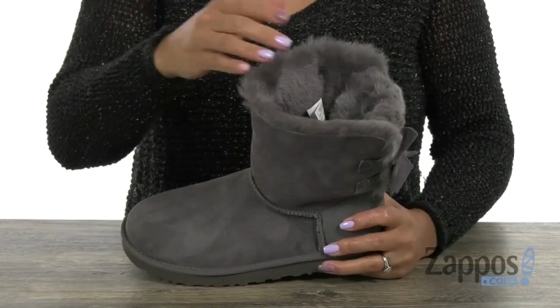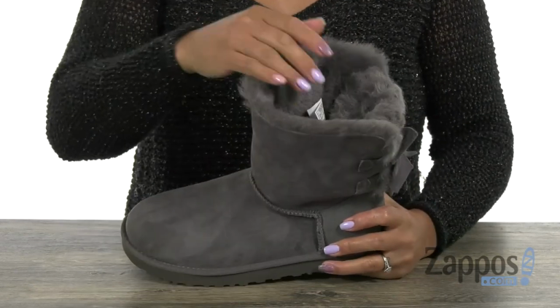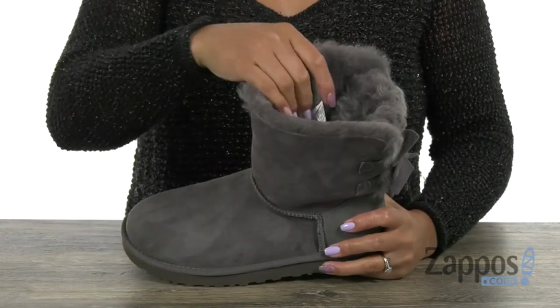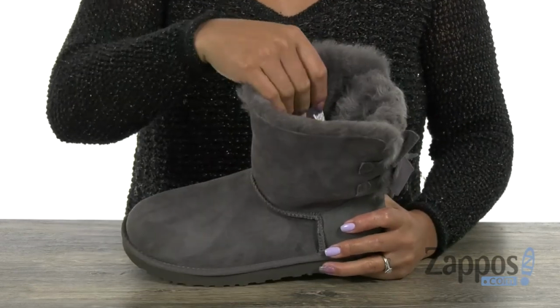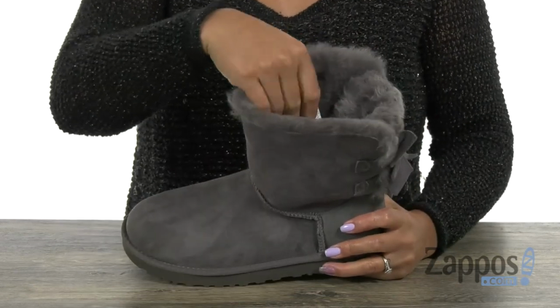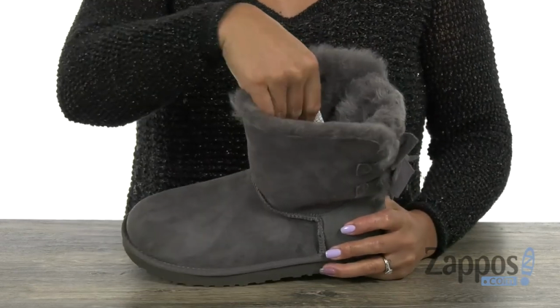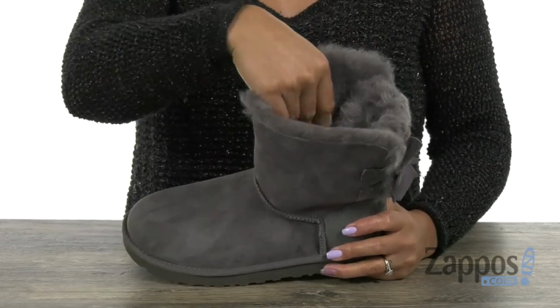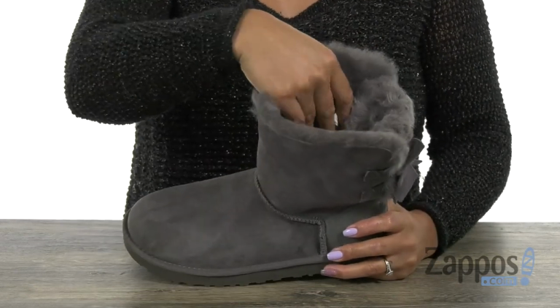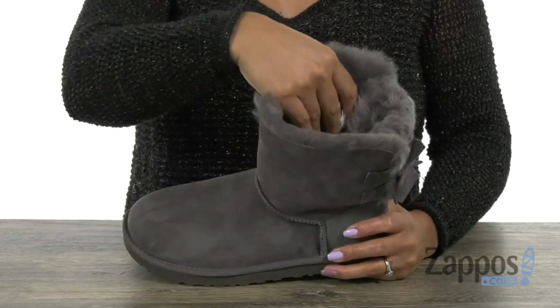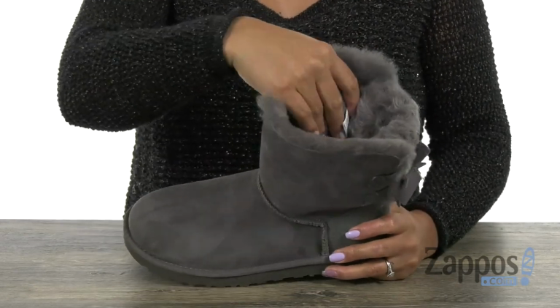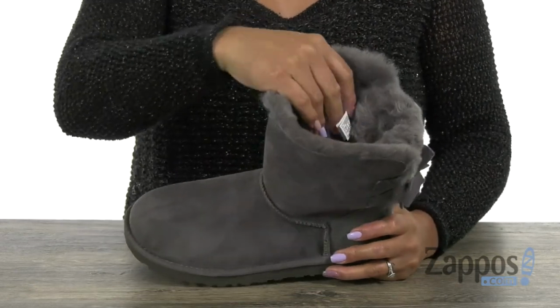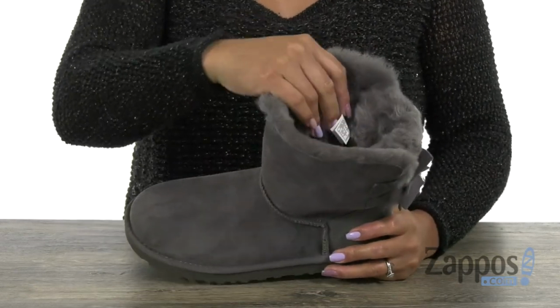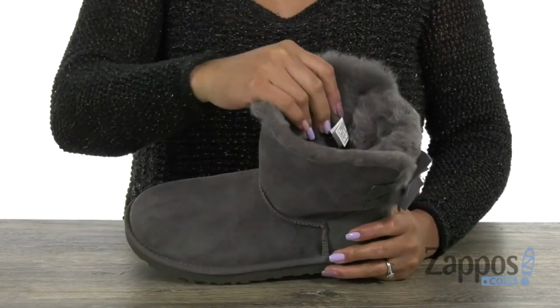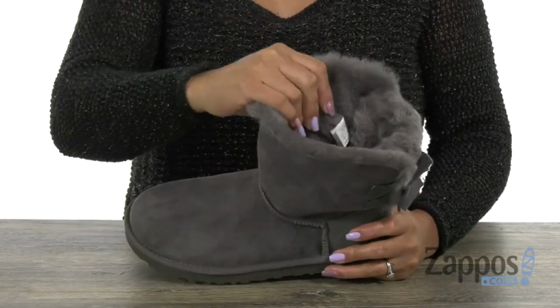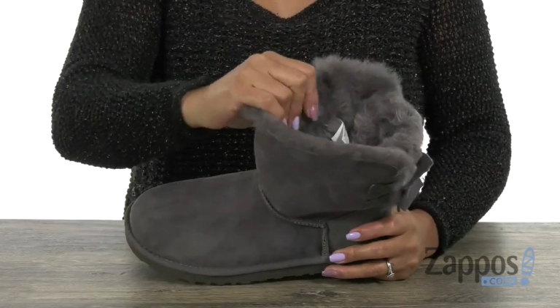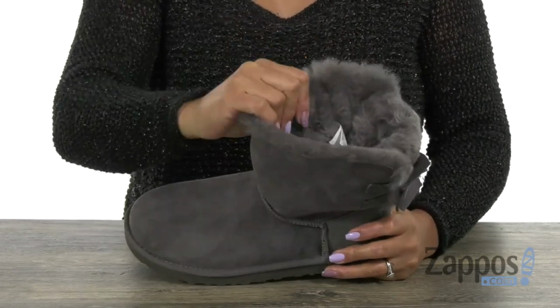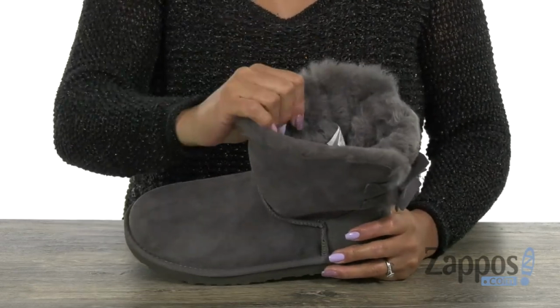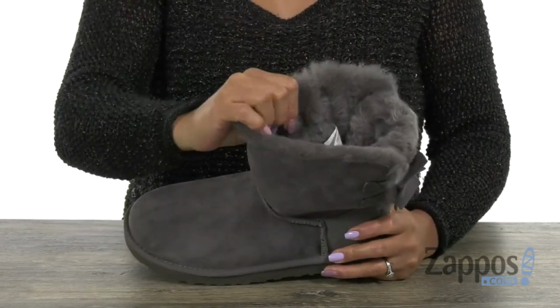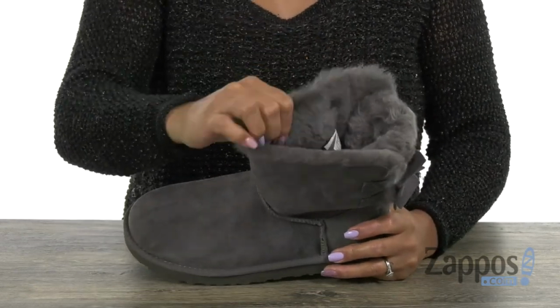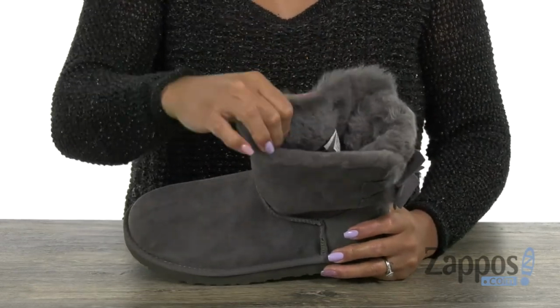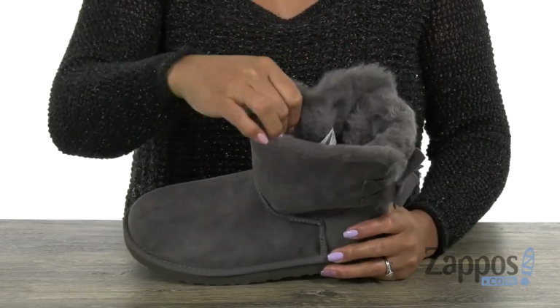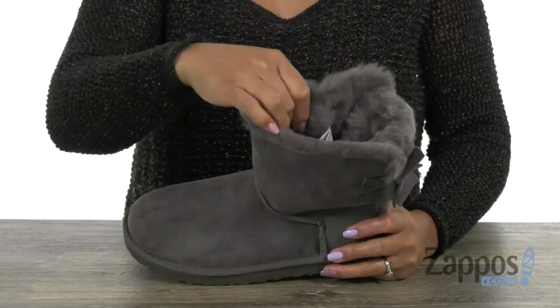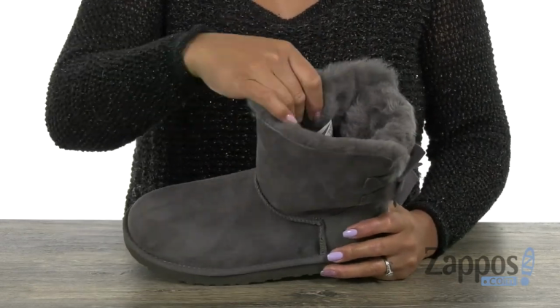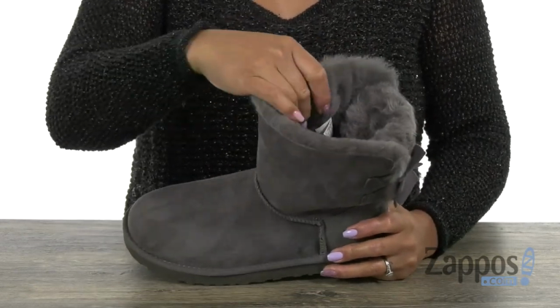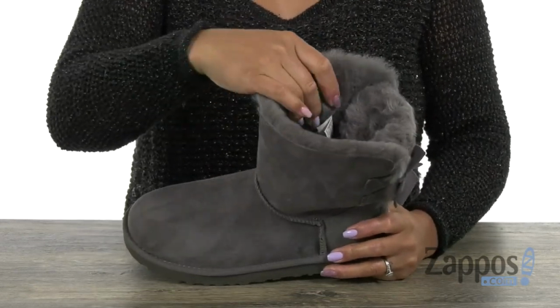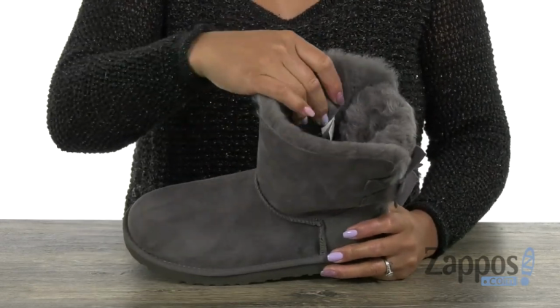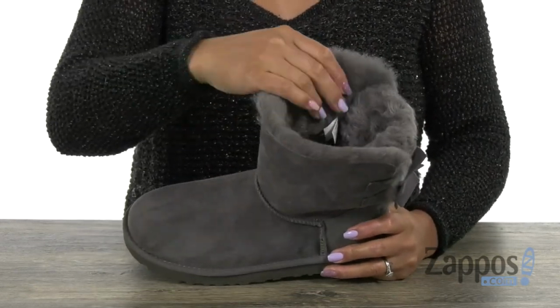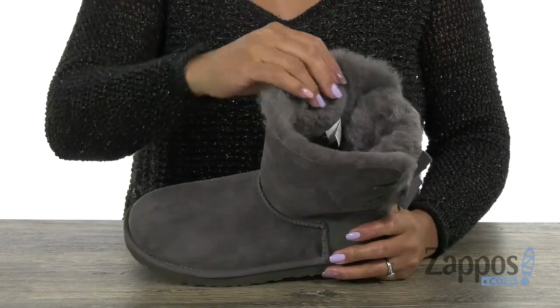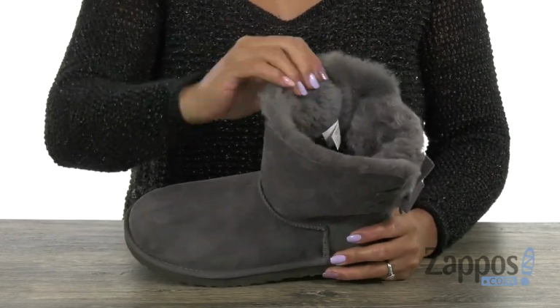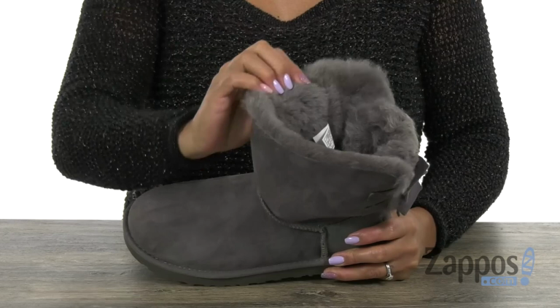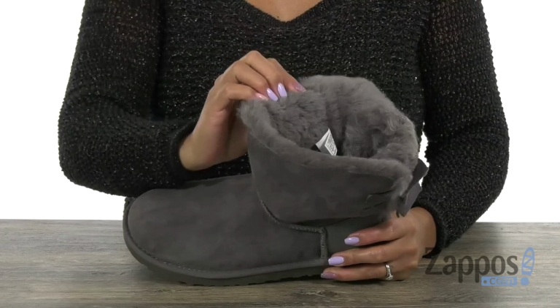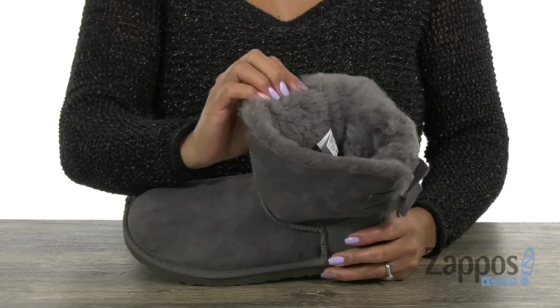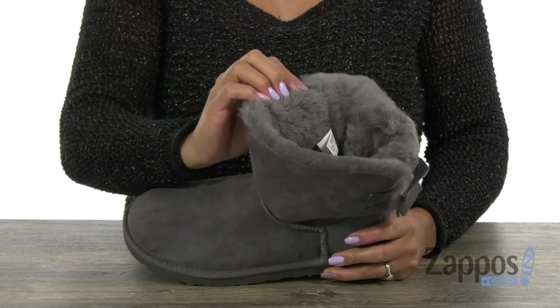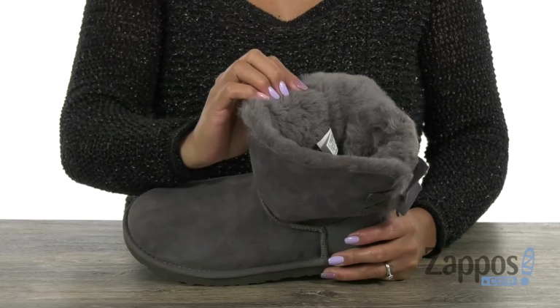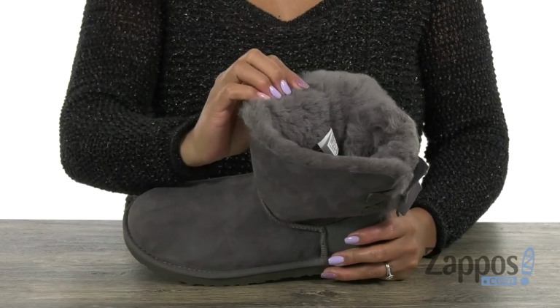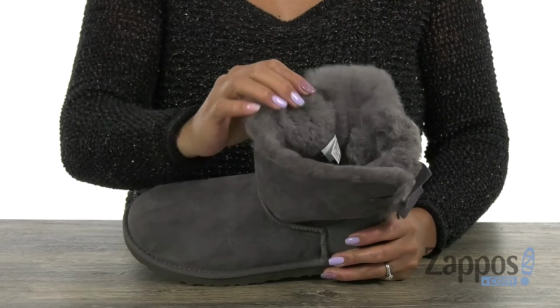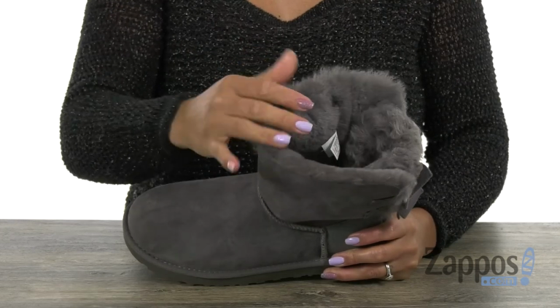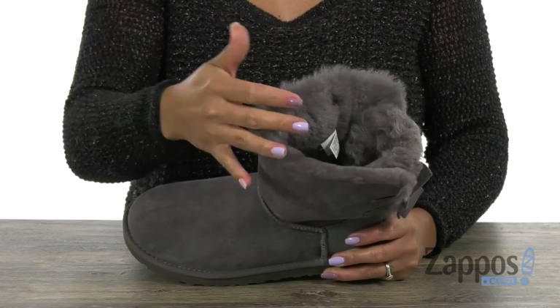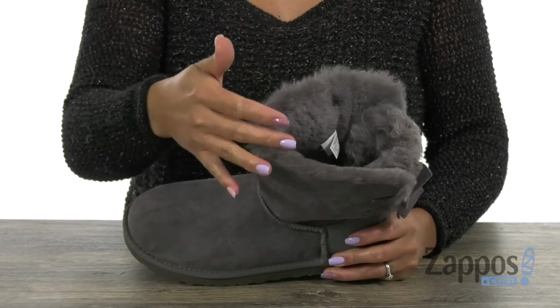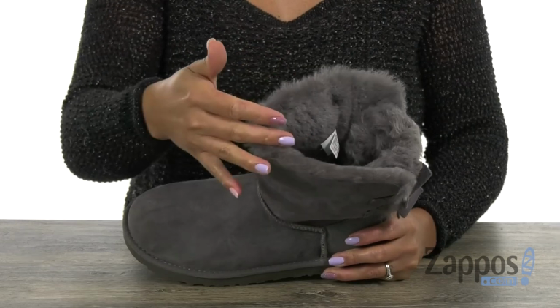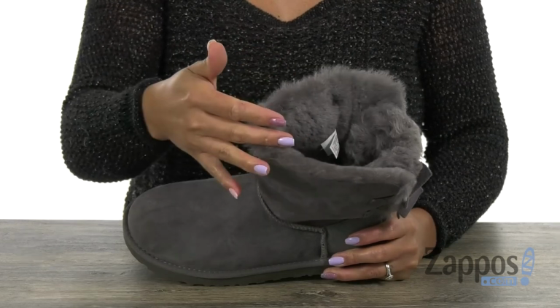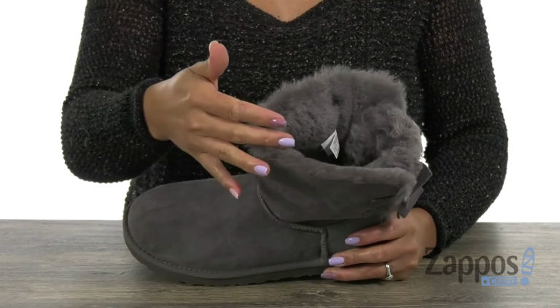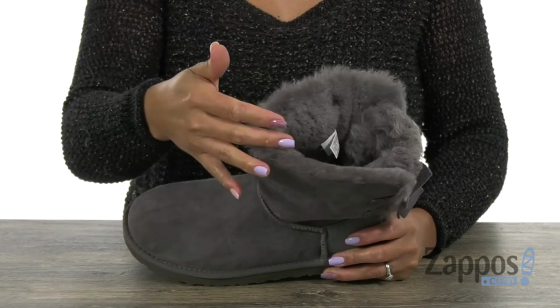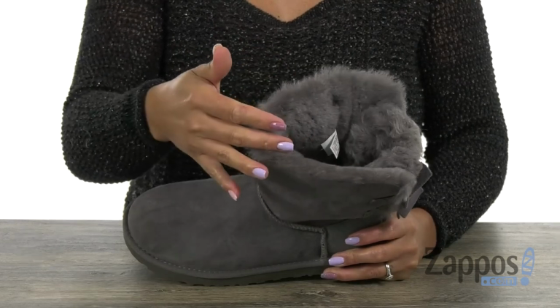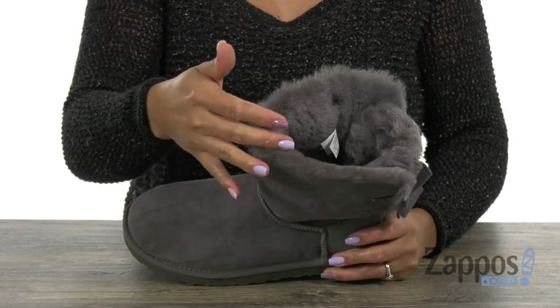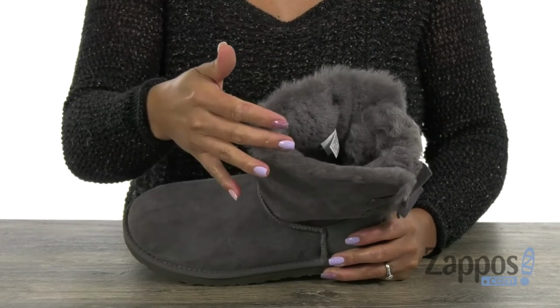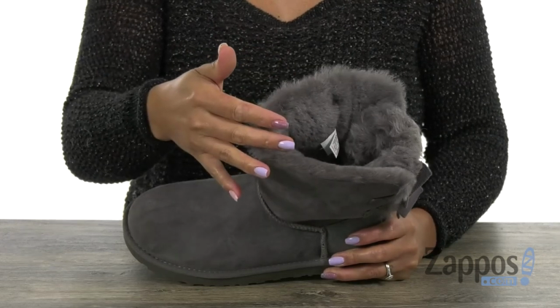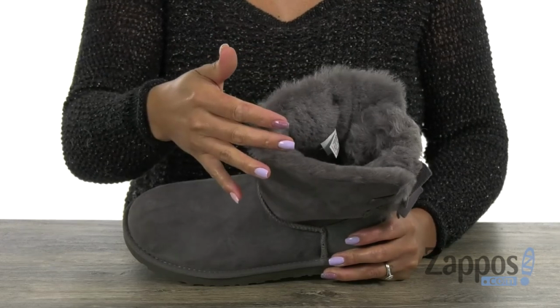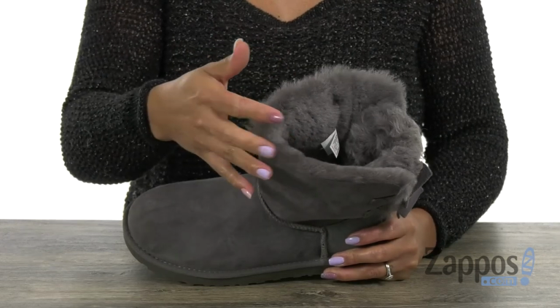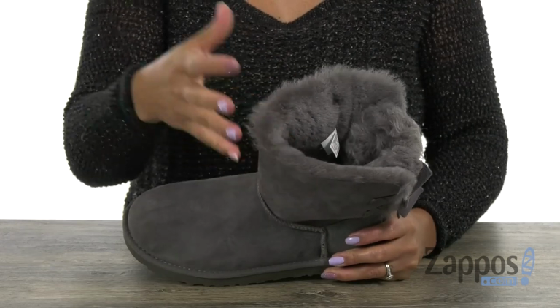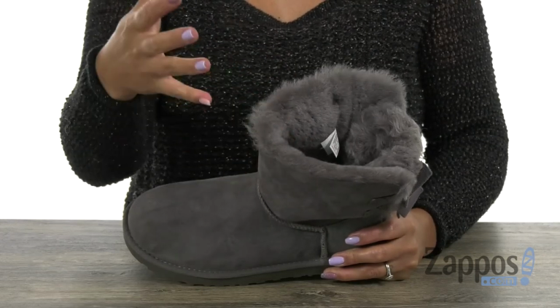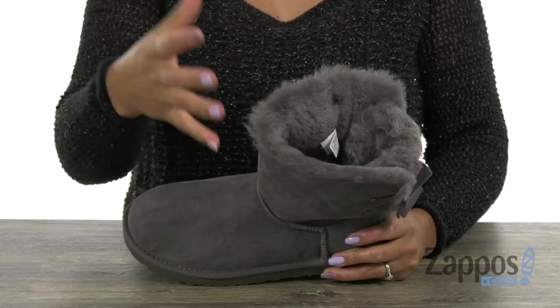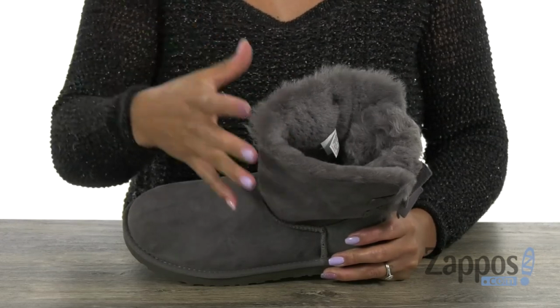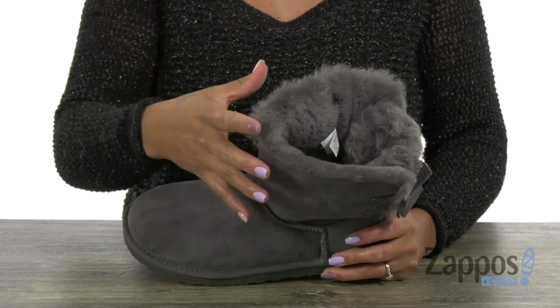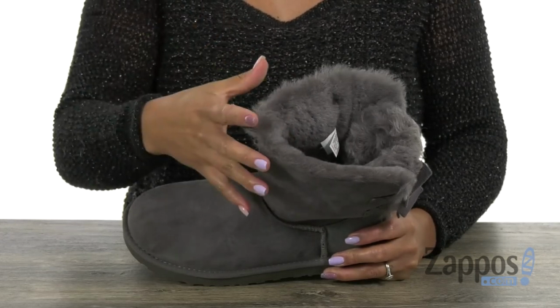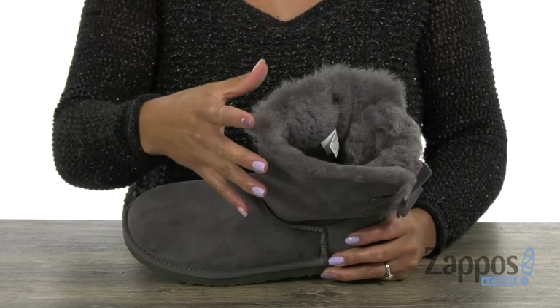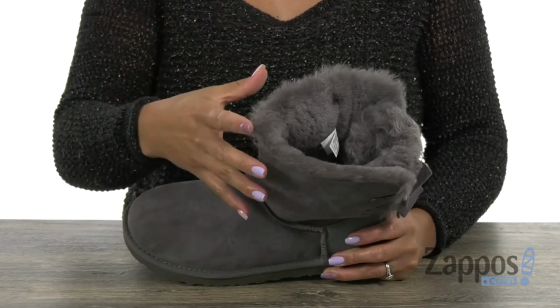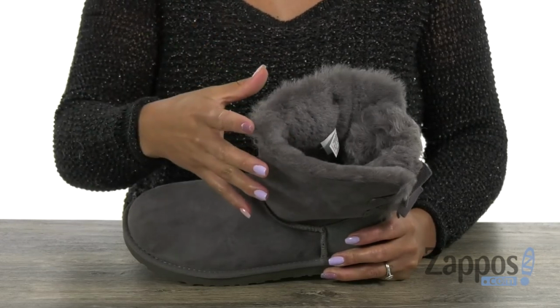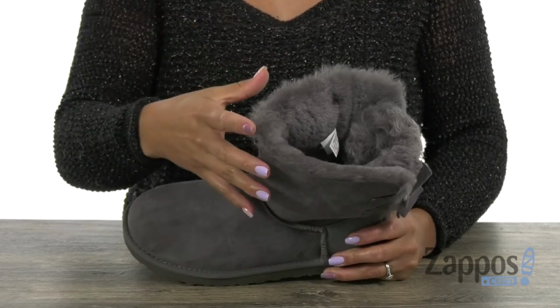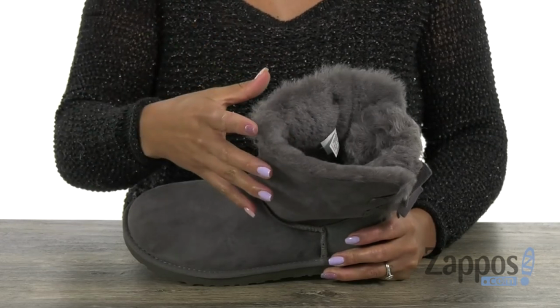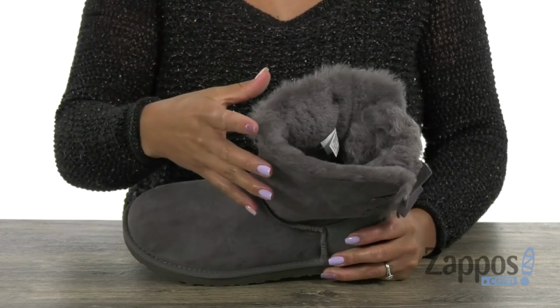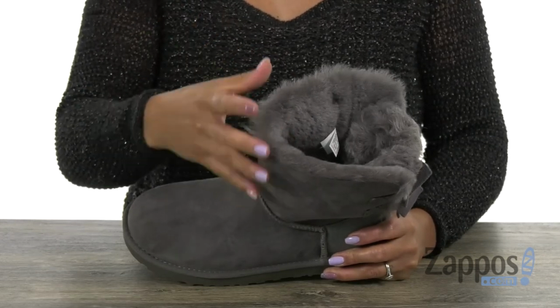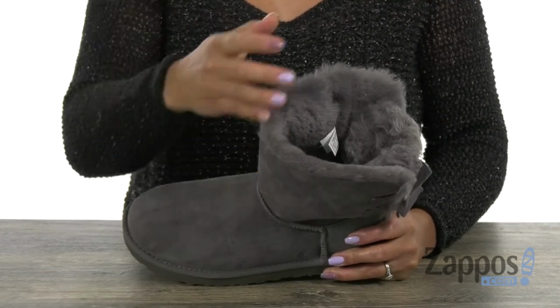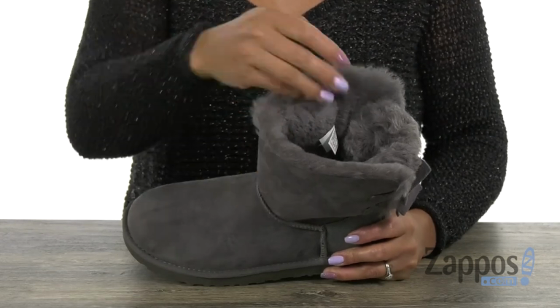The inside has a luxurious lining with UGG Pure wool, which is really great because it's going to be awesome for breathability and give you that warmth that you need.